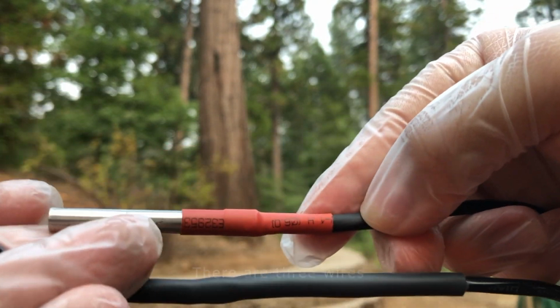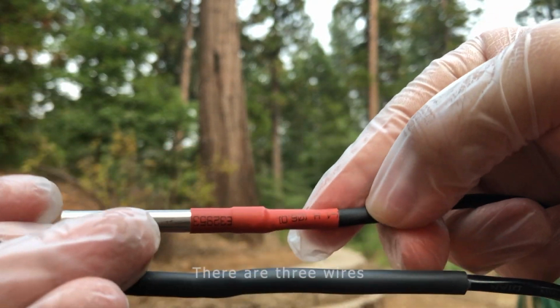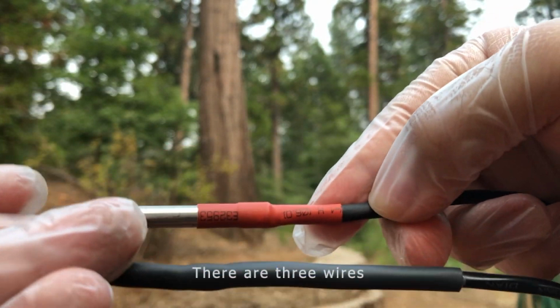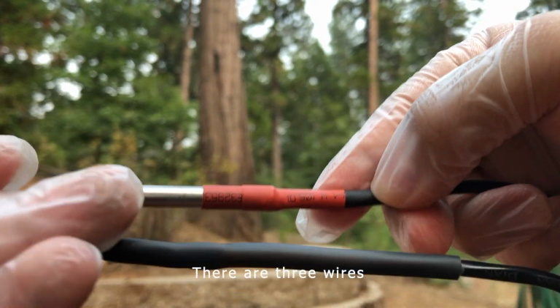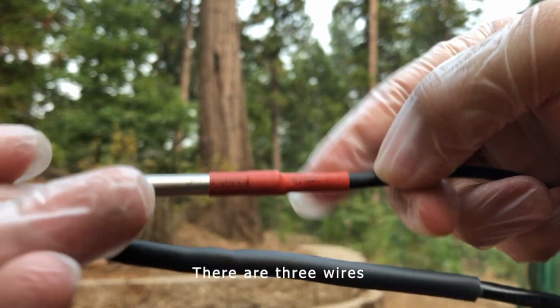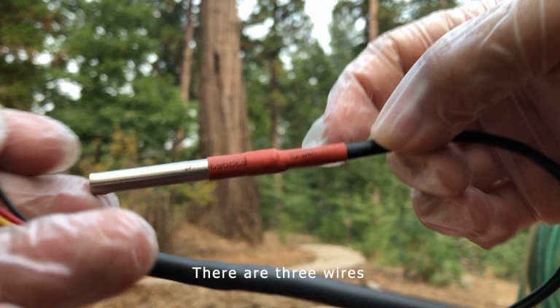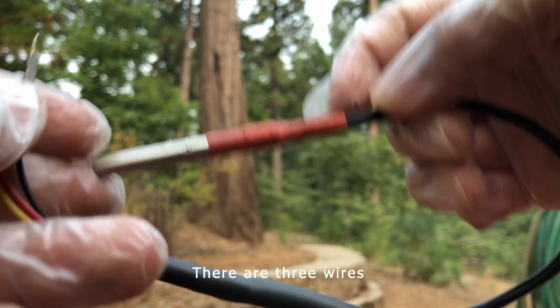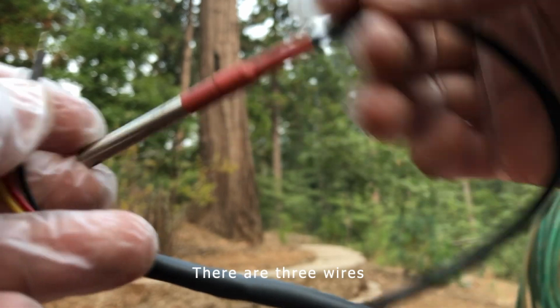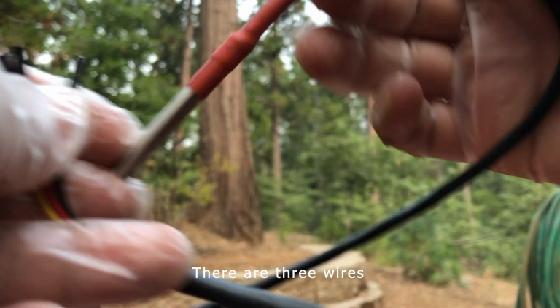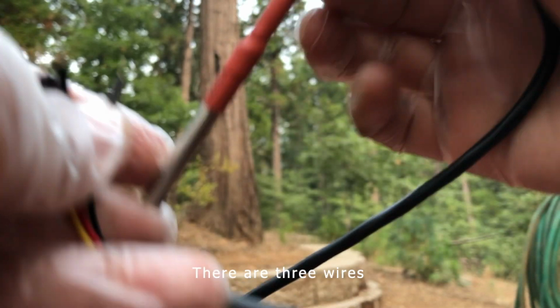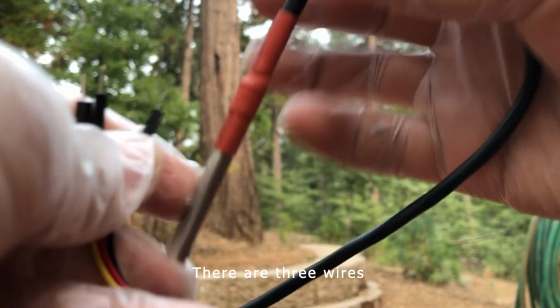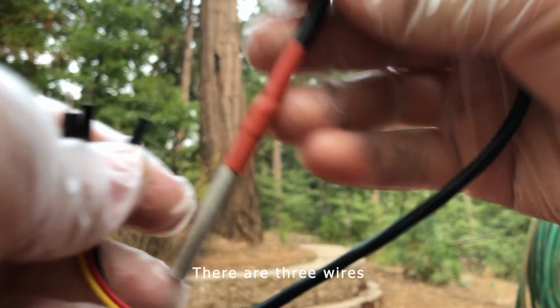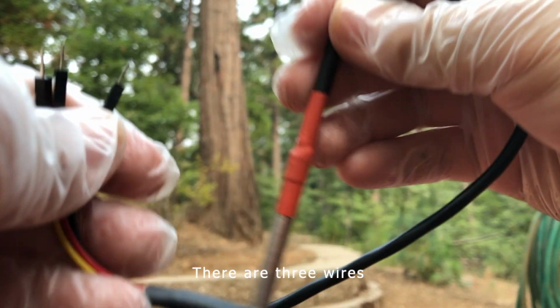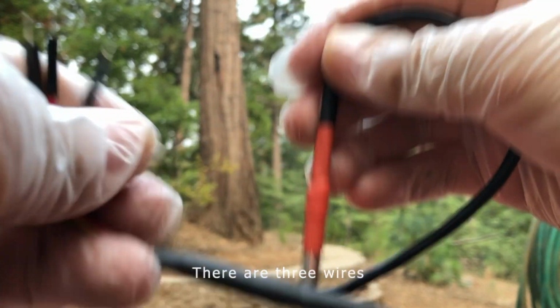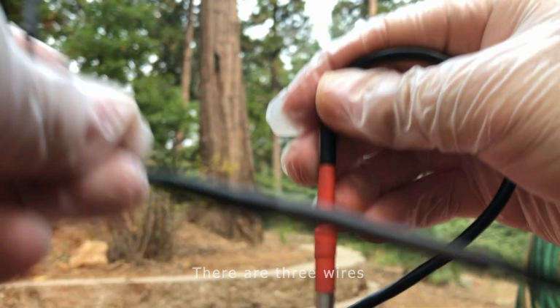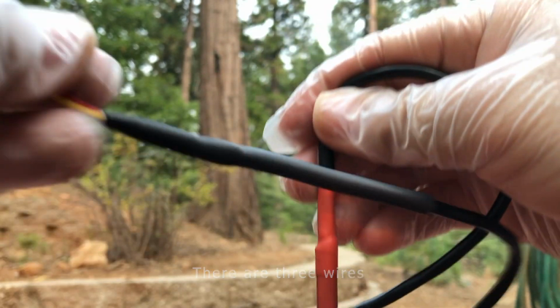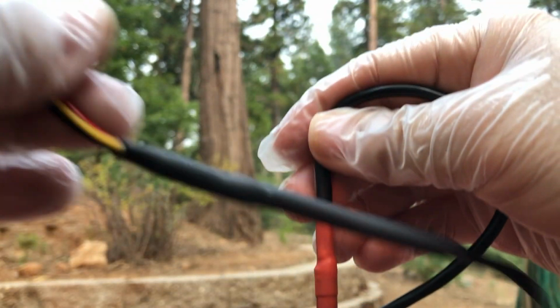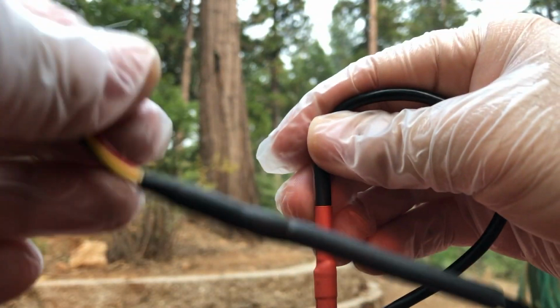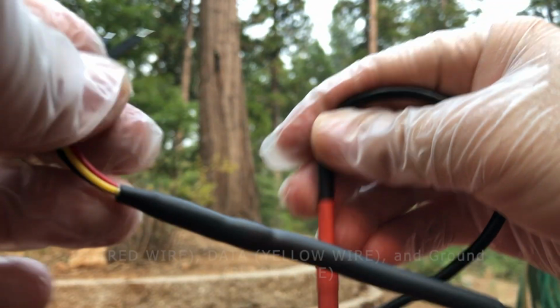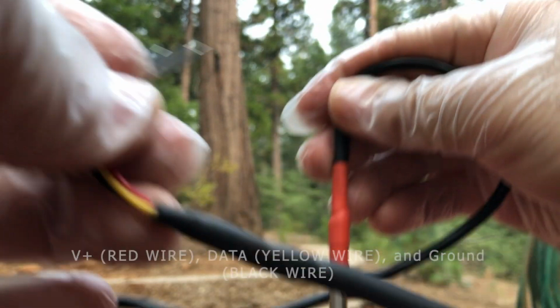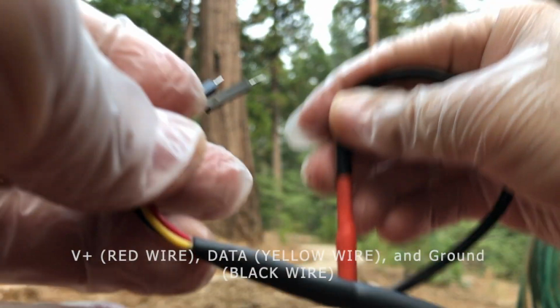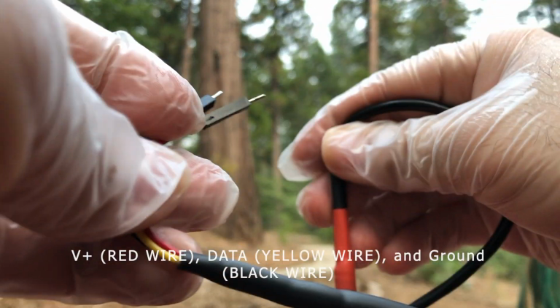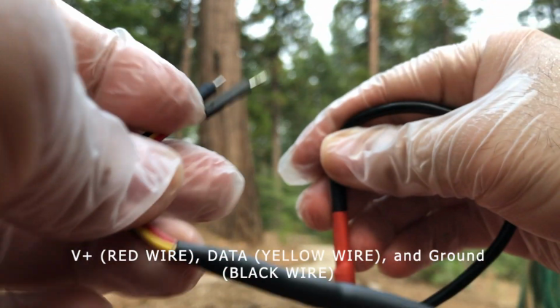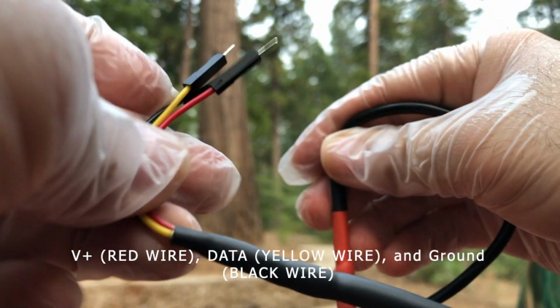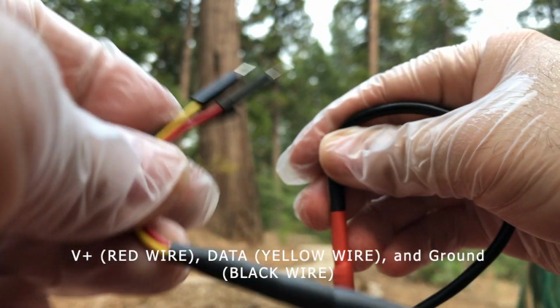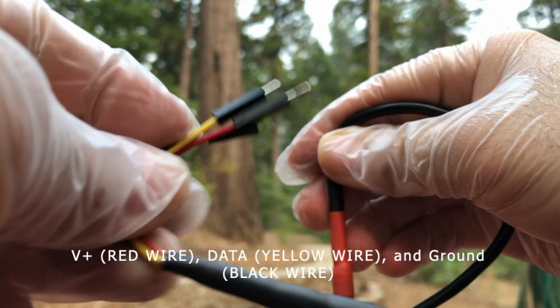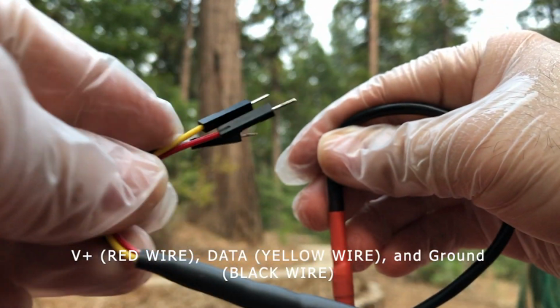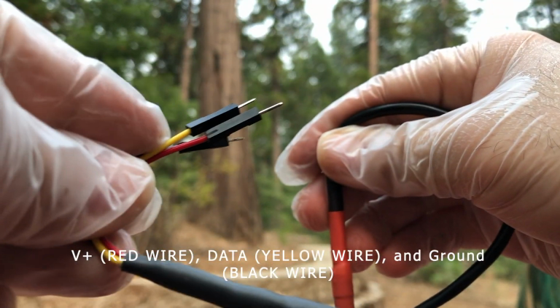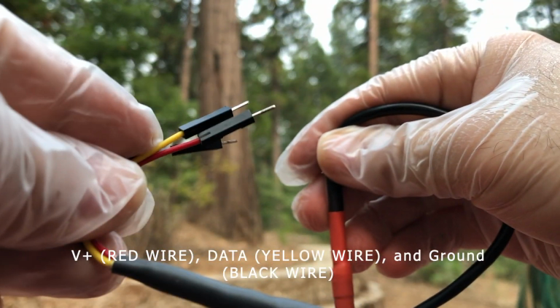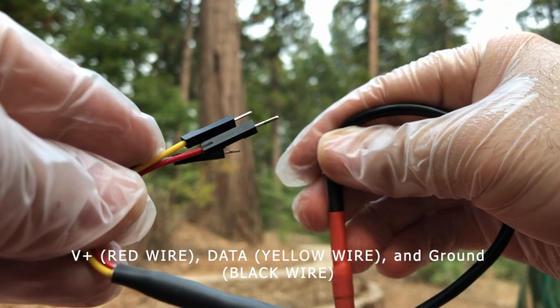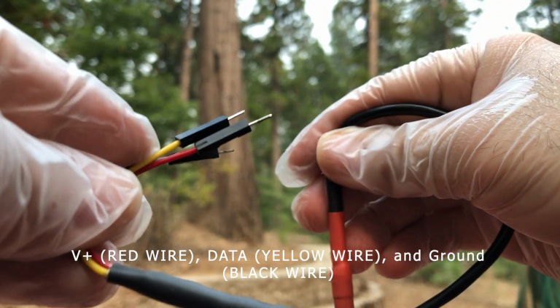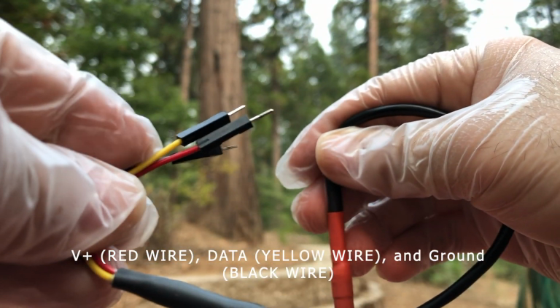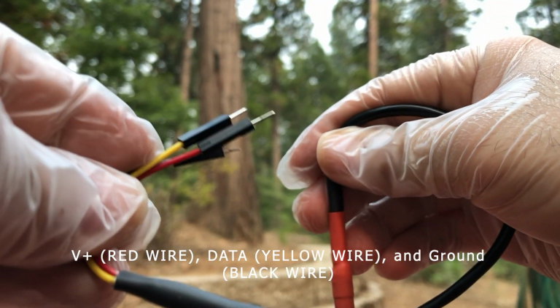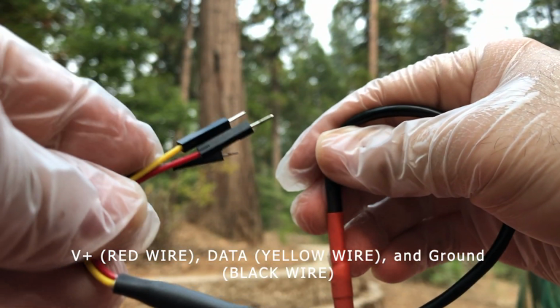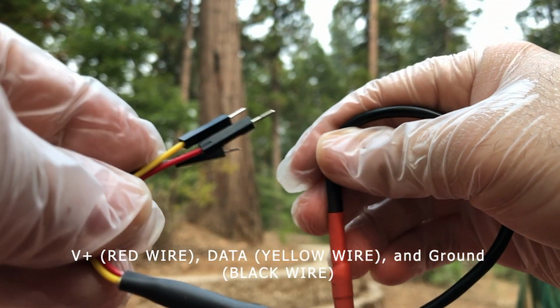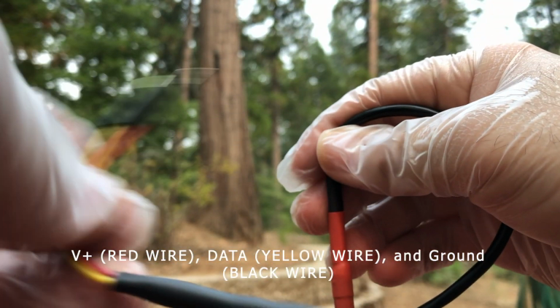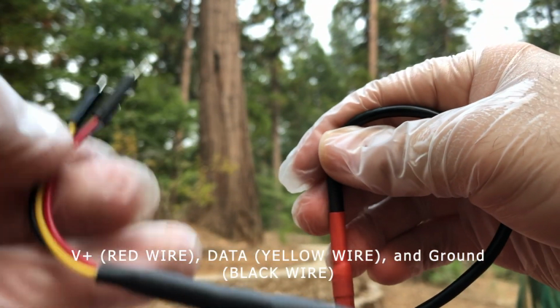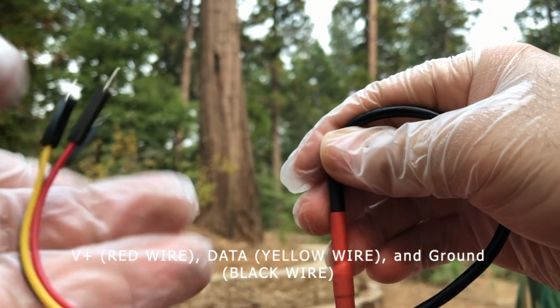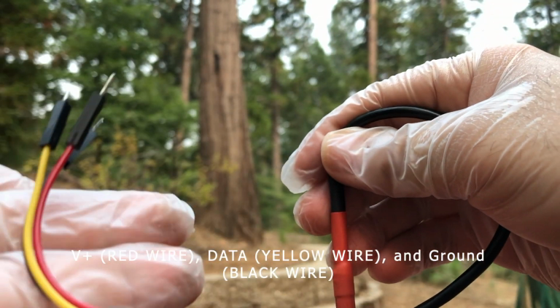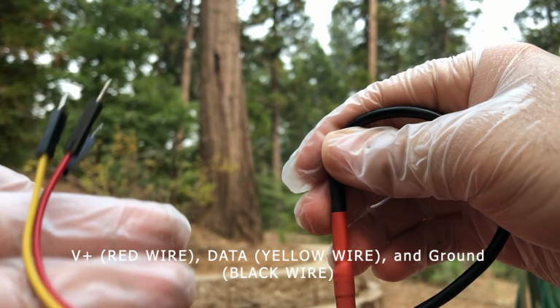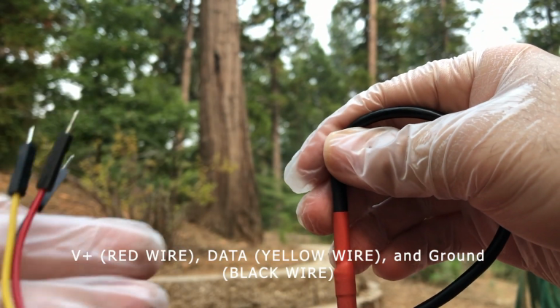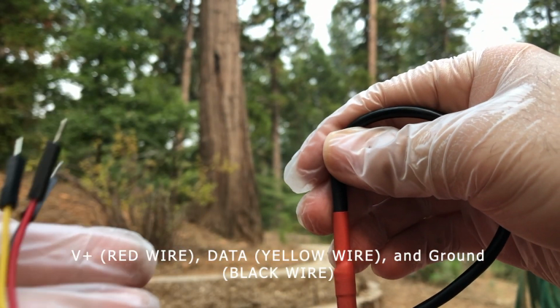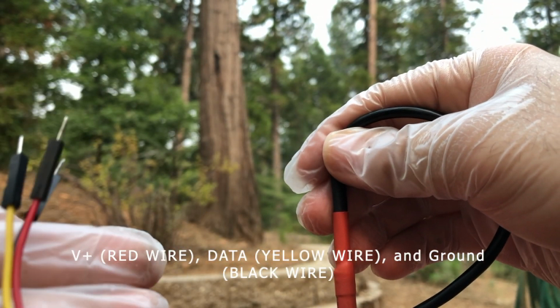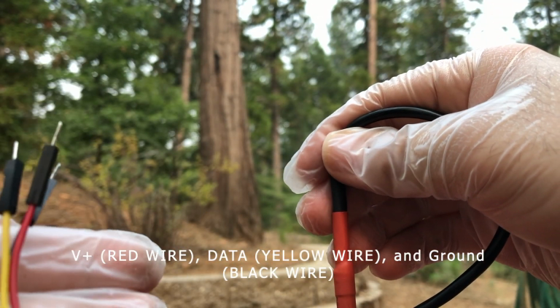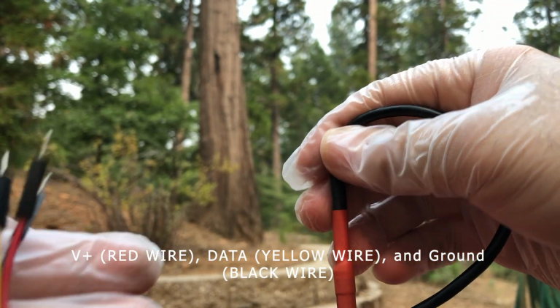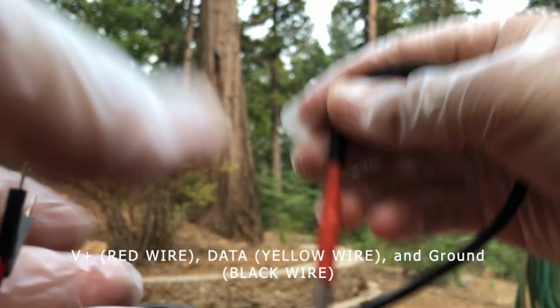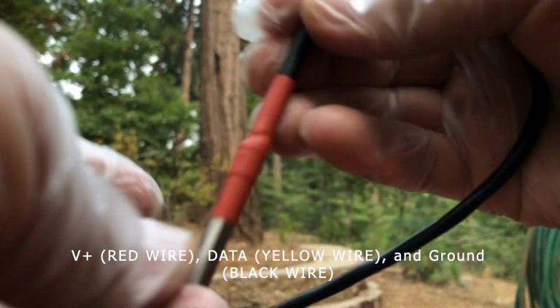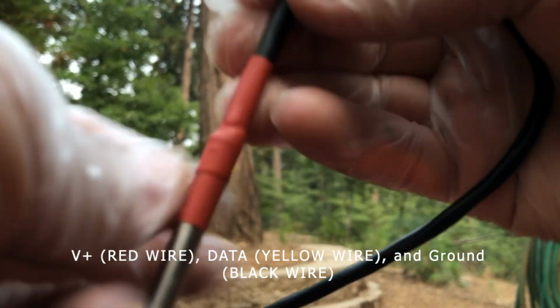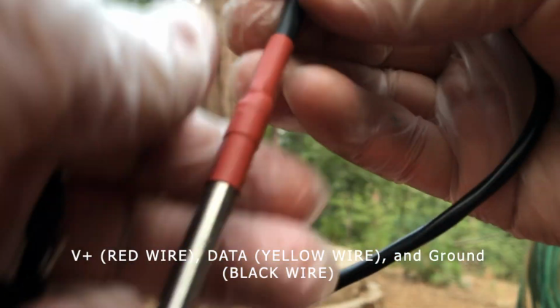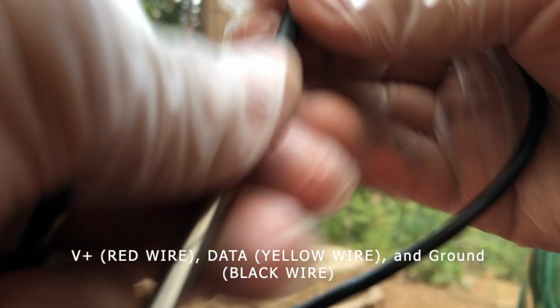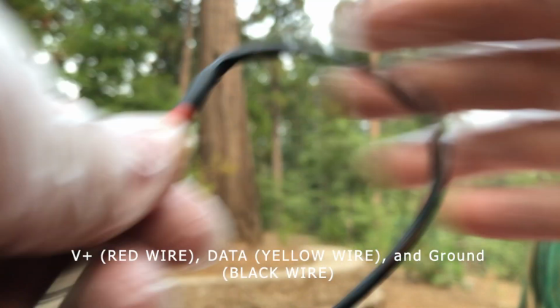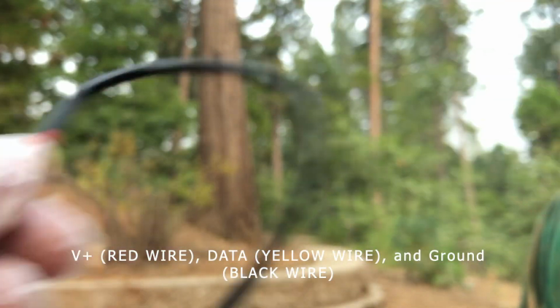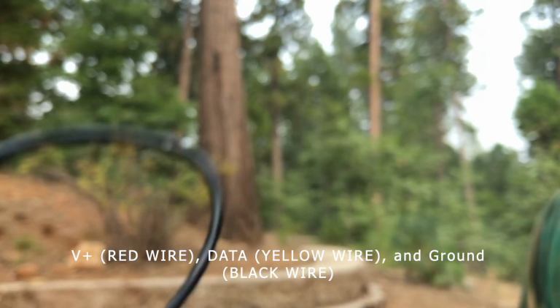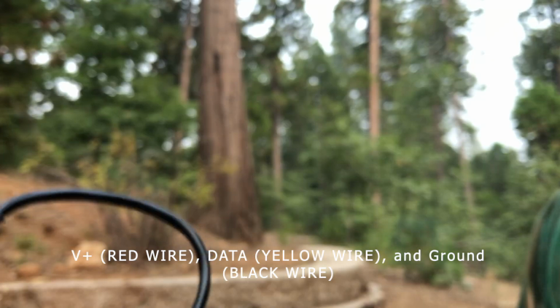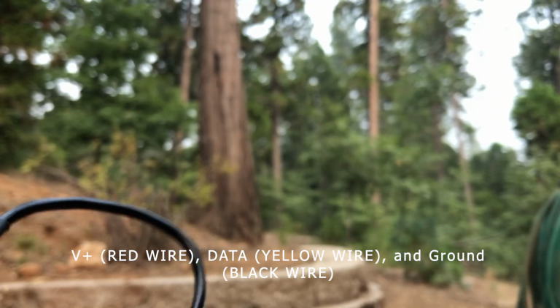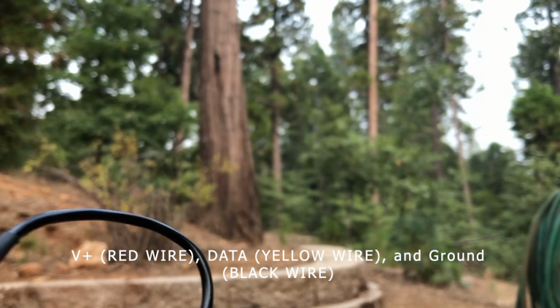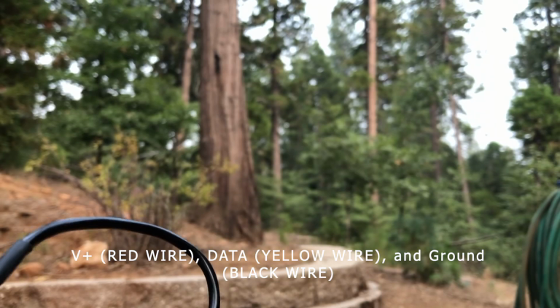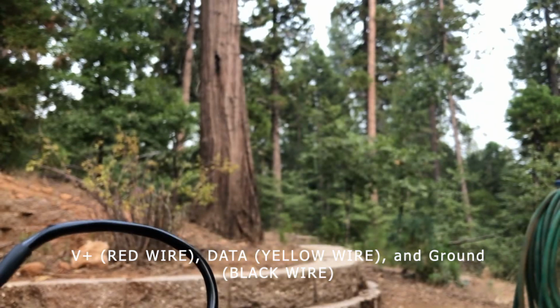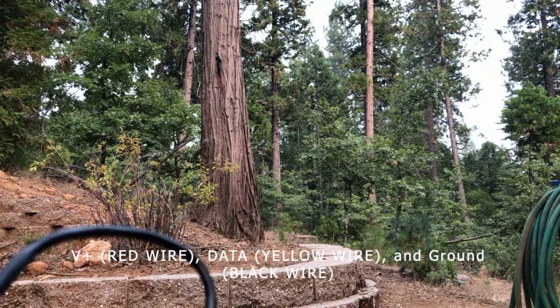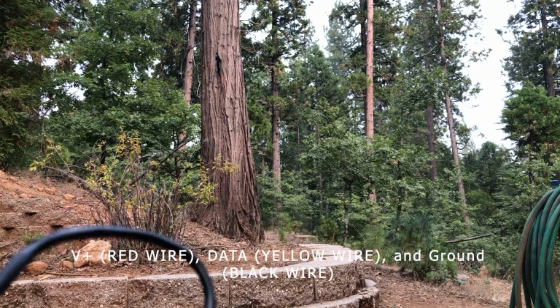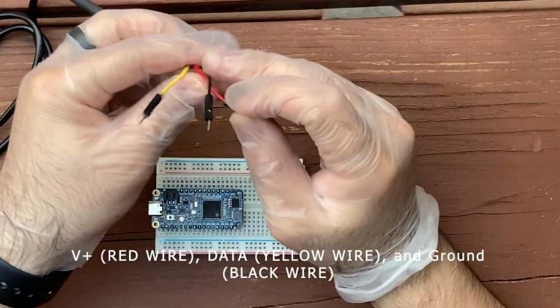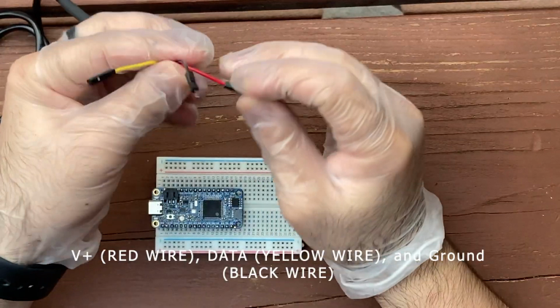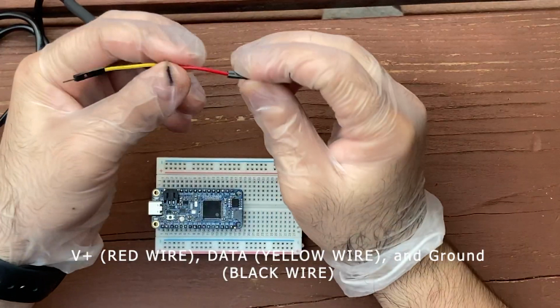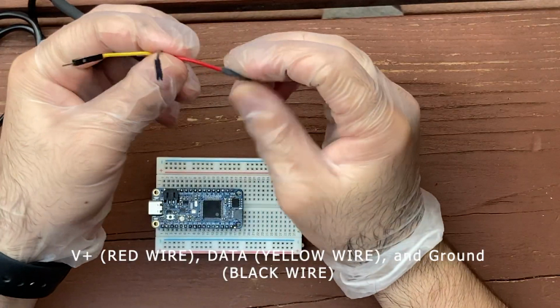There are three wires: V plus, the red wire; data, the yellow wire; and ground, the black wire.